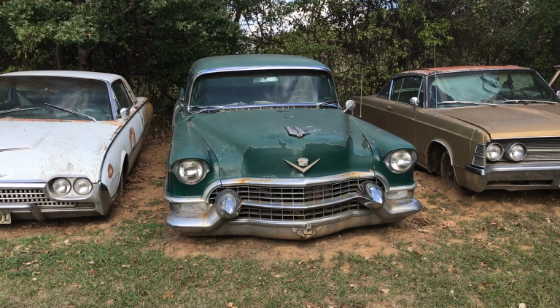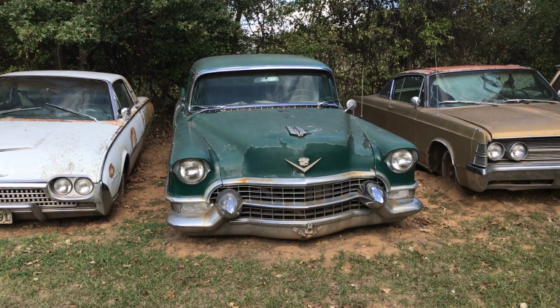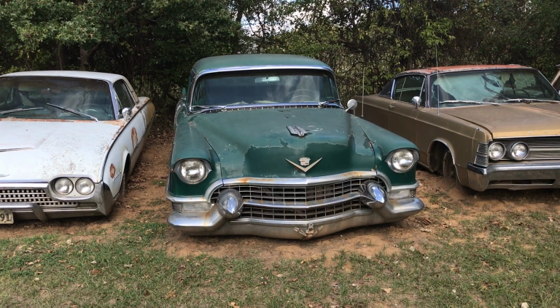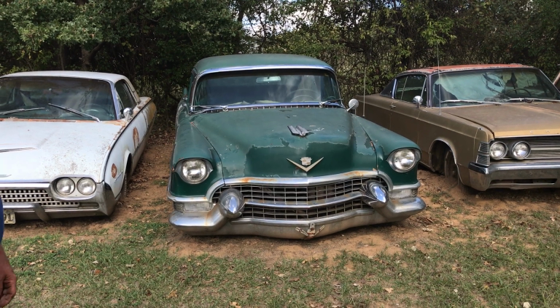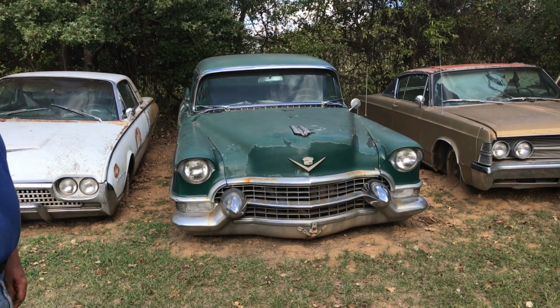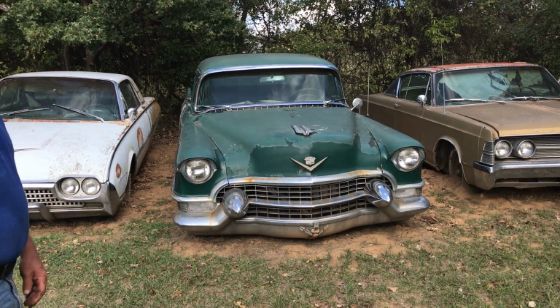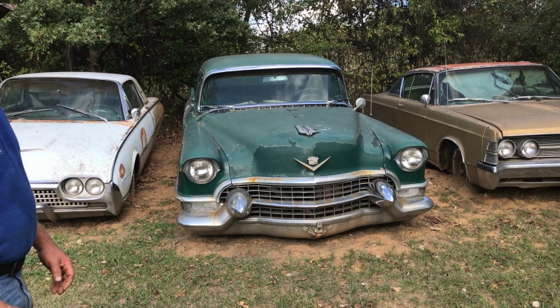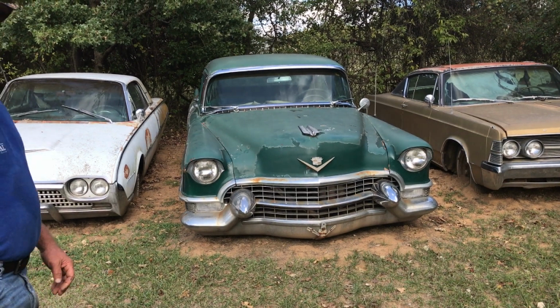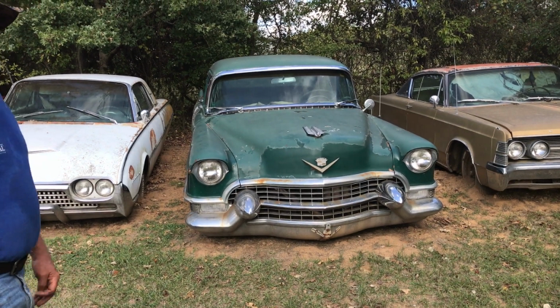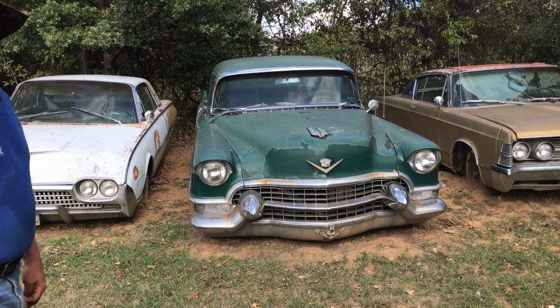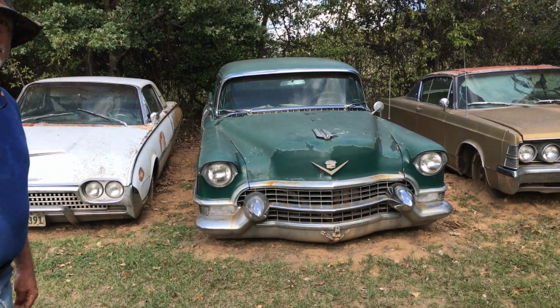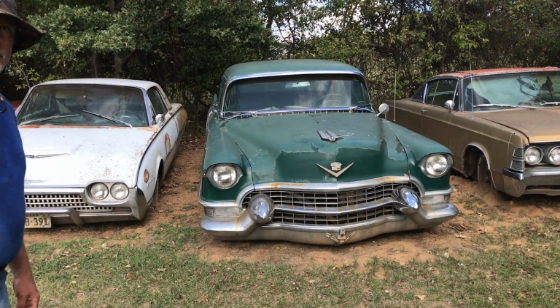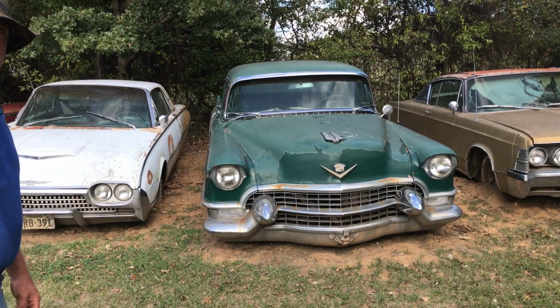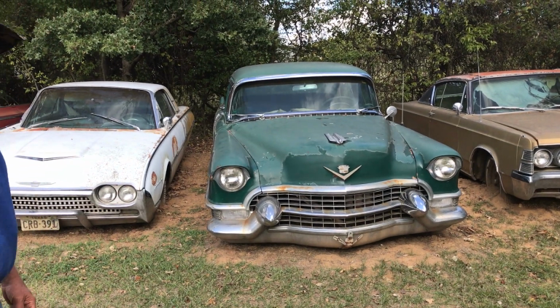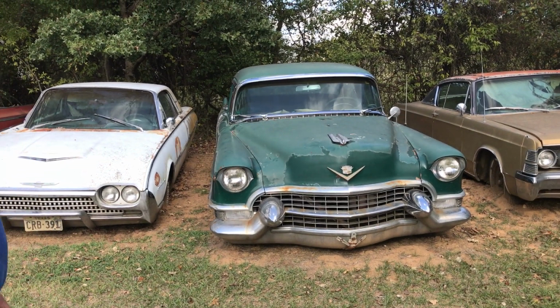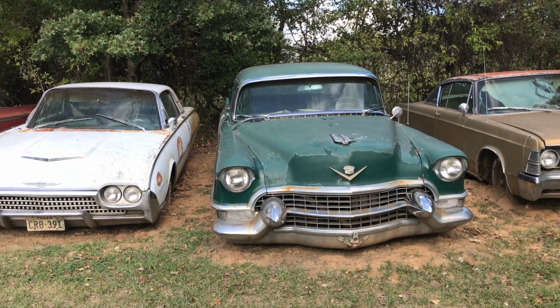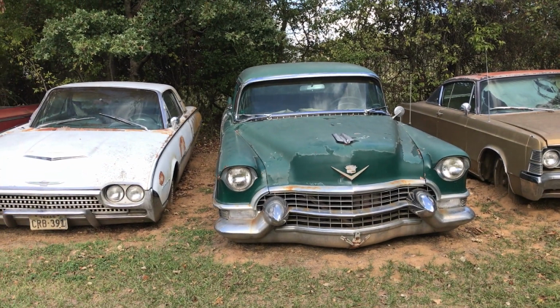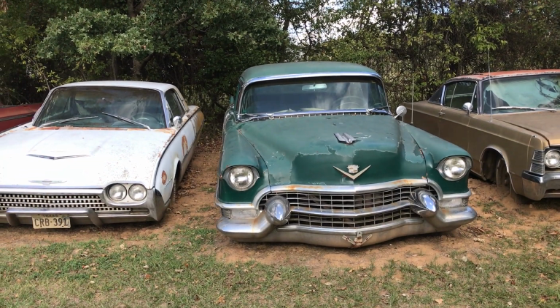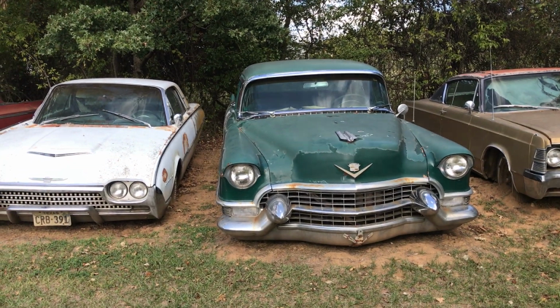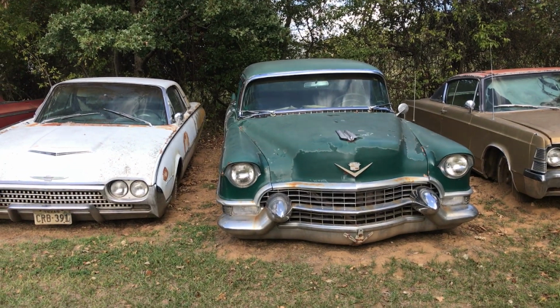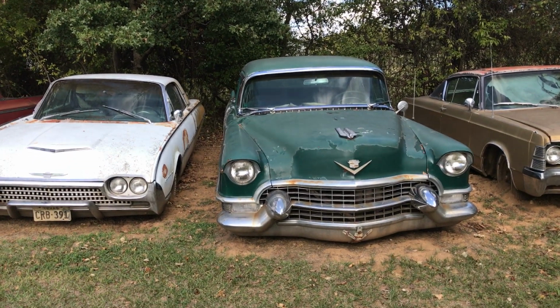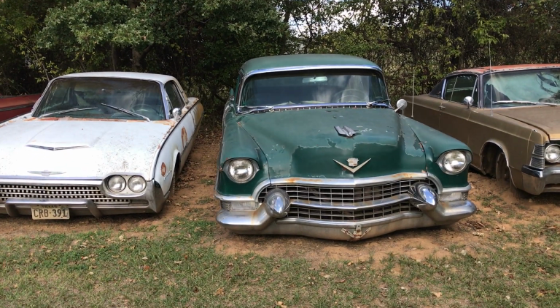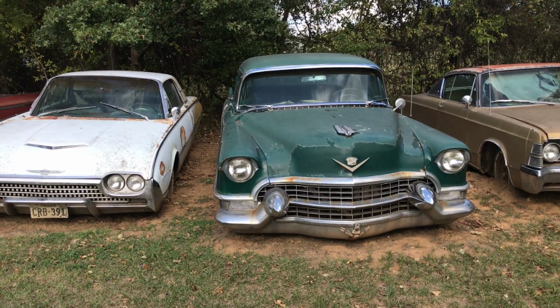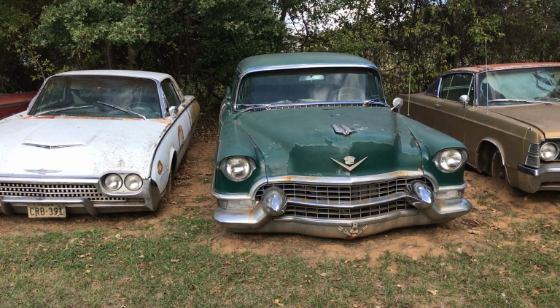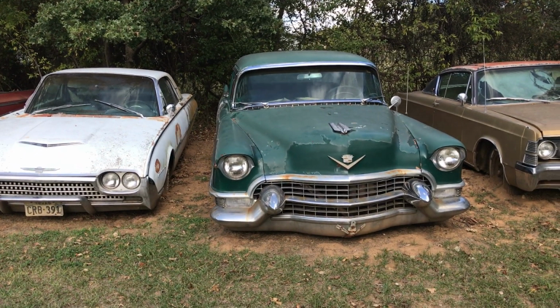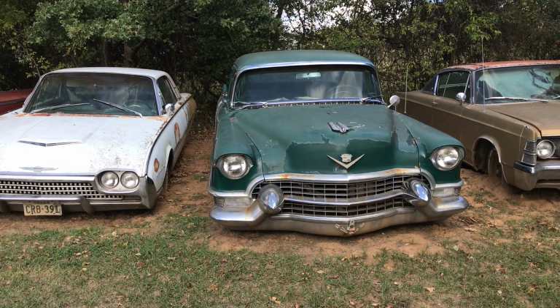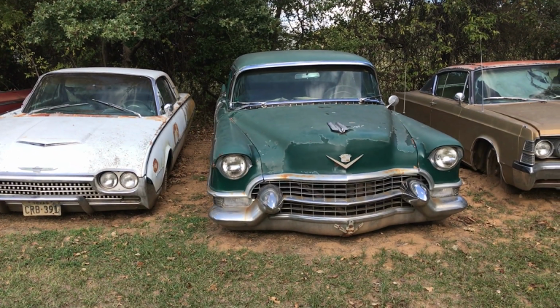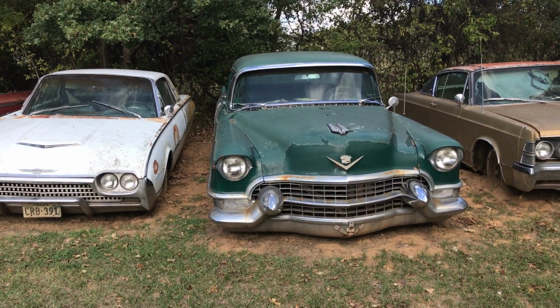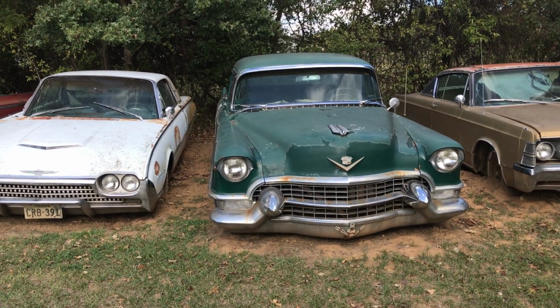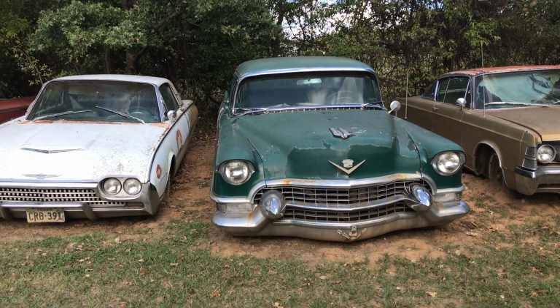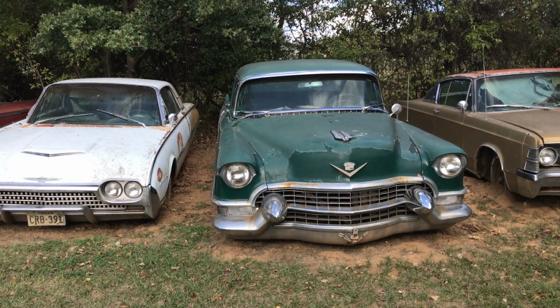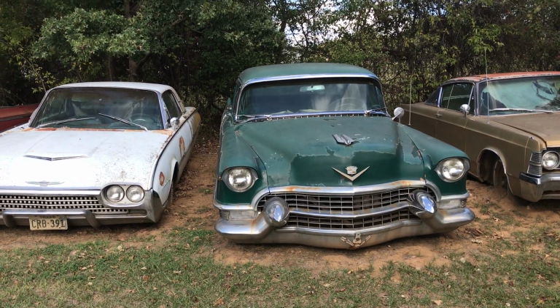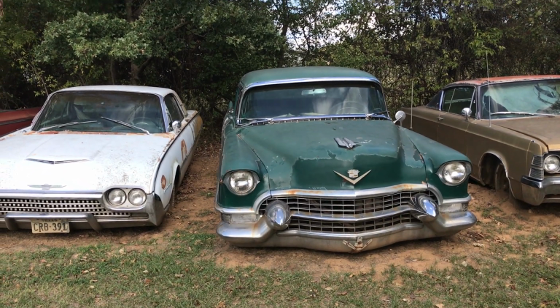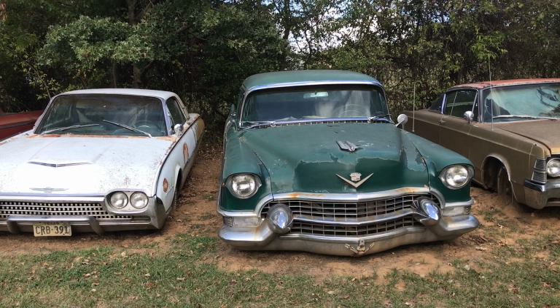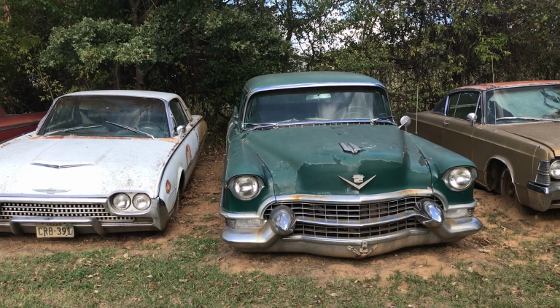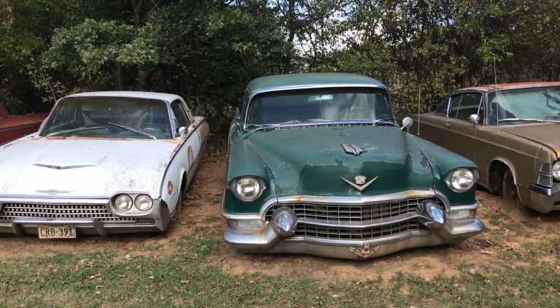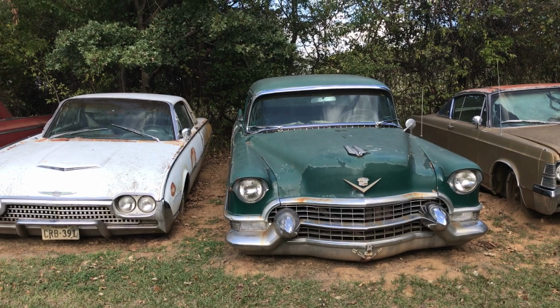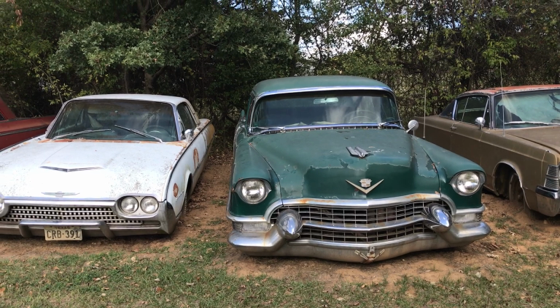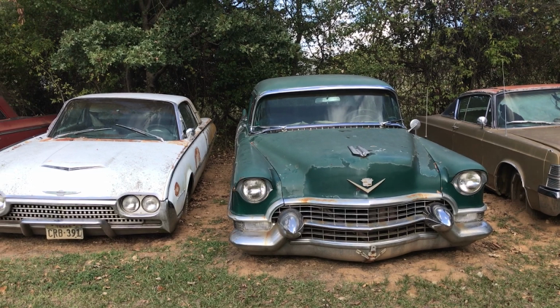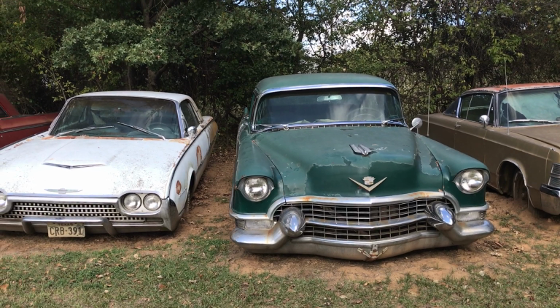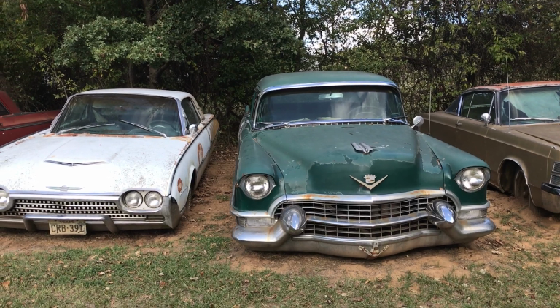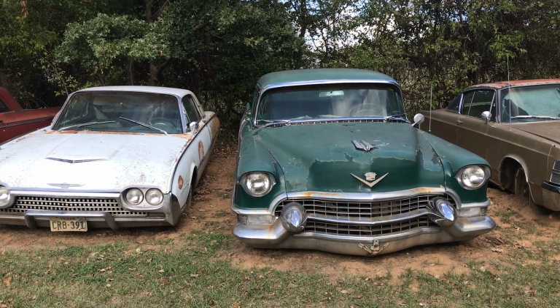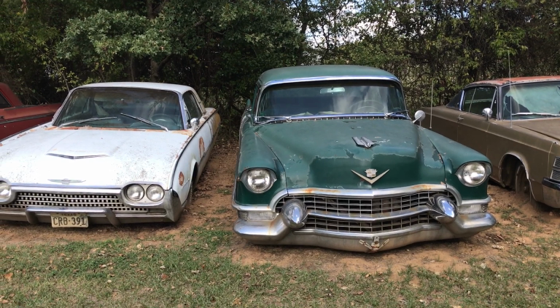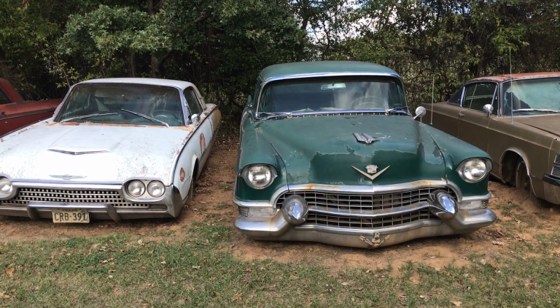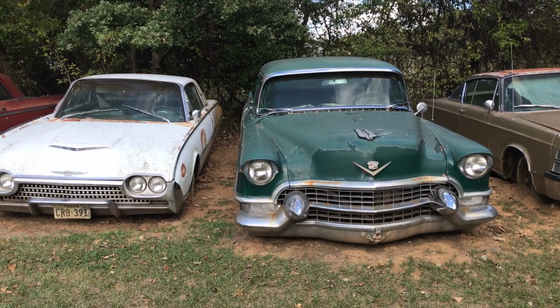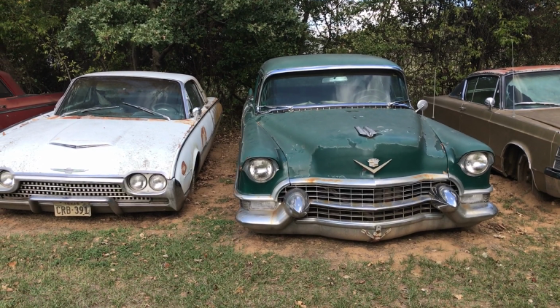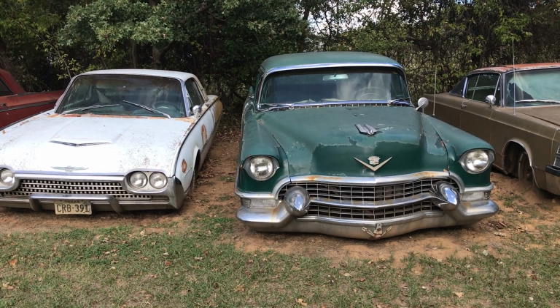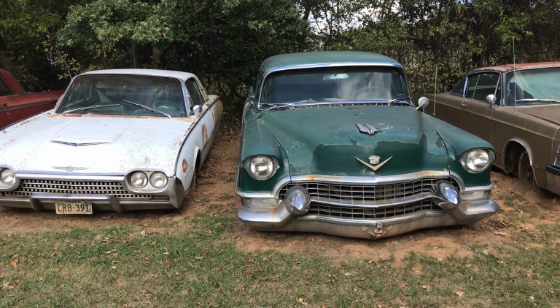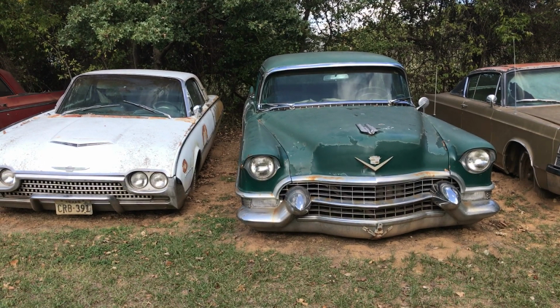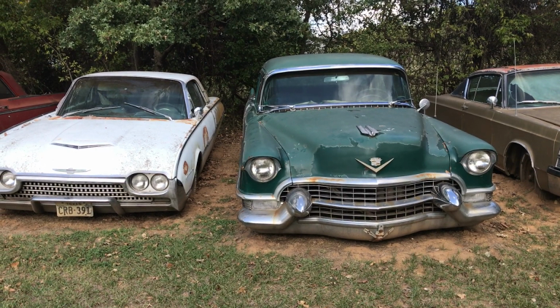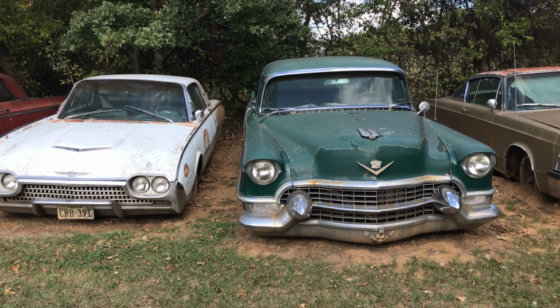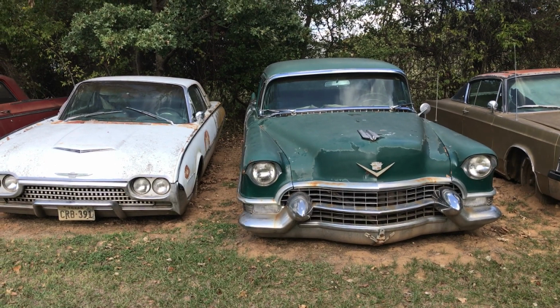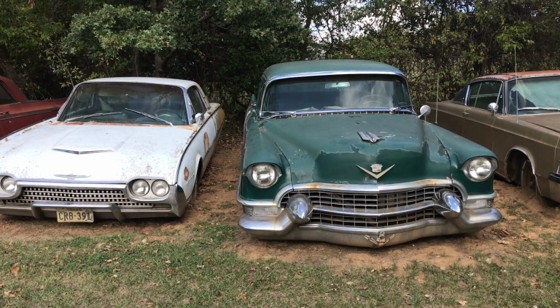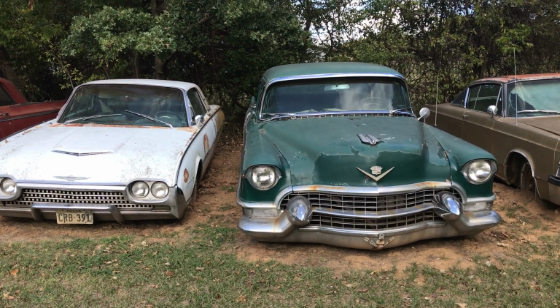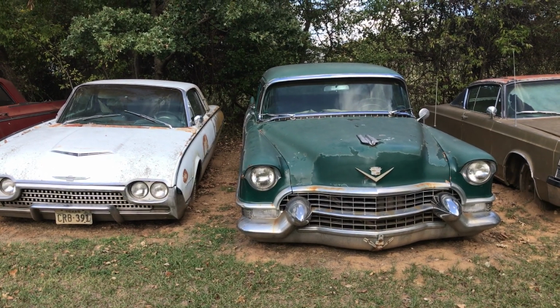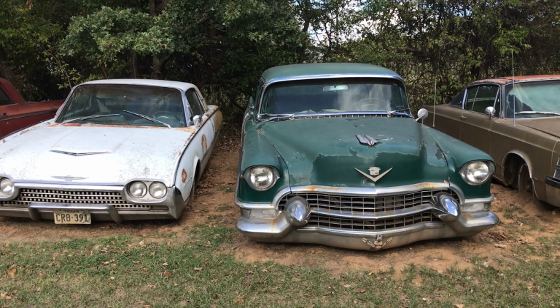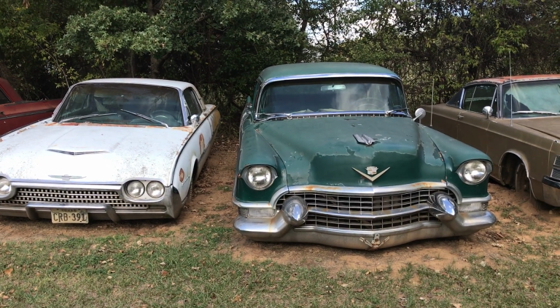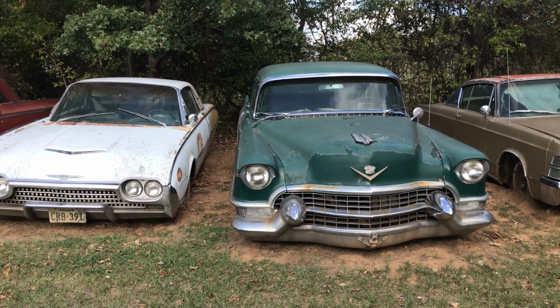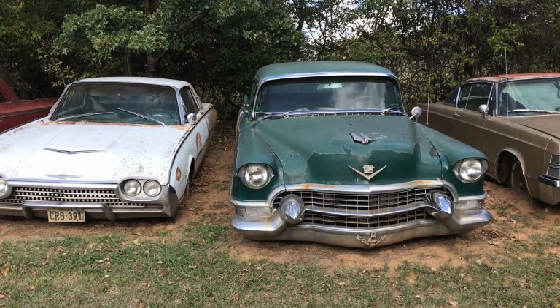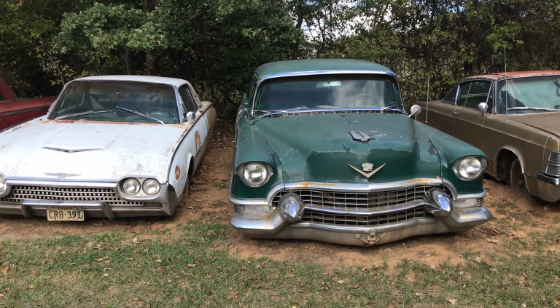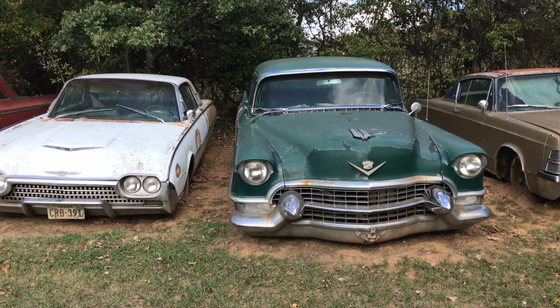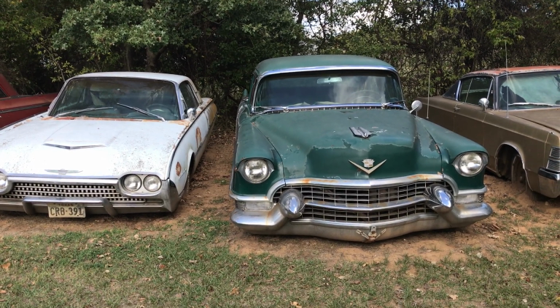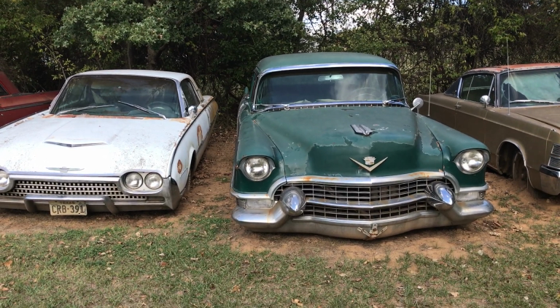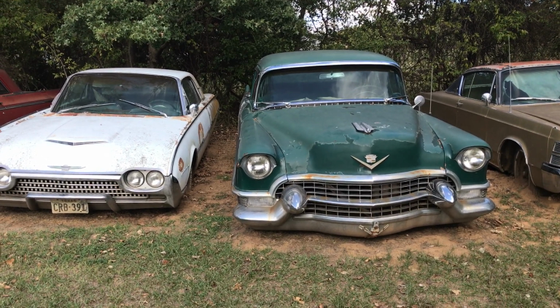I'm here with Ken Valentine and he's gonna go through and pick out a few cars he'd like to move.